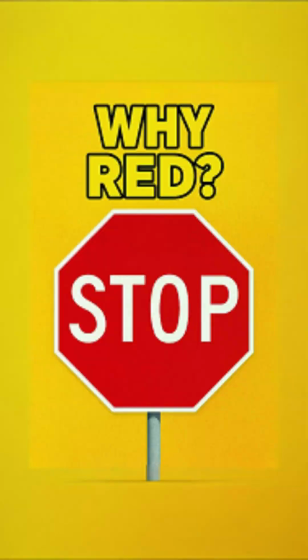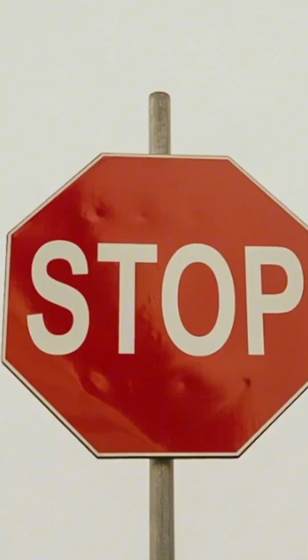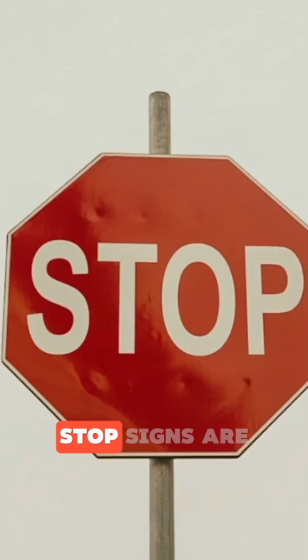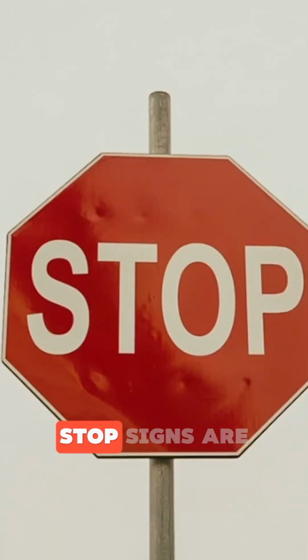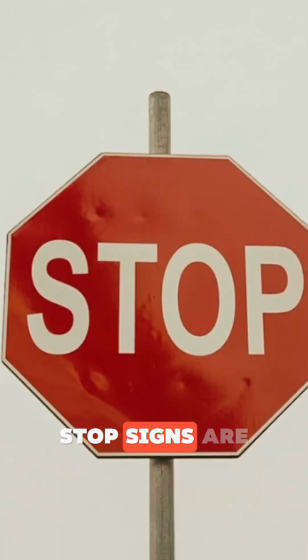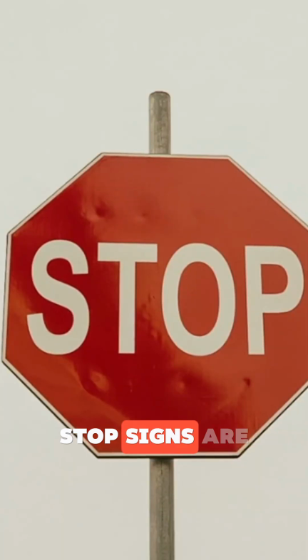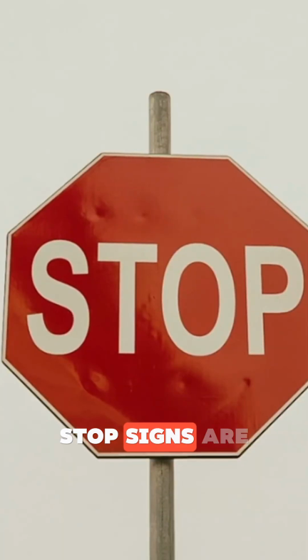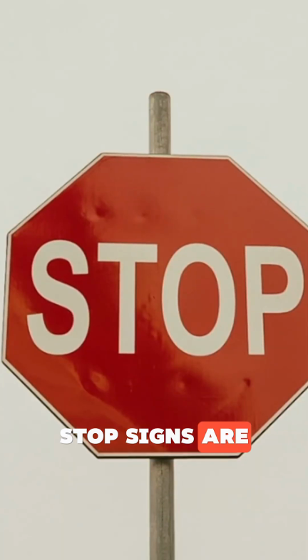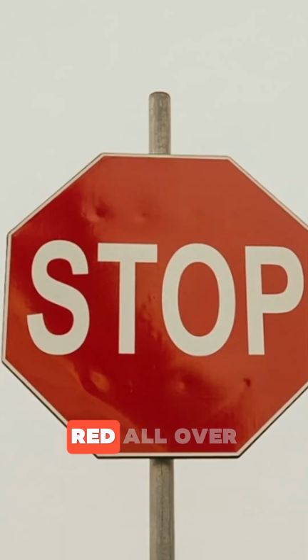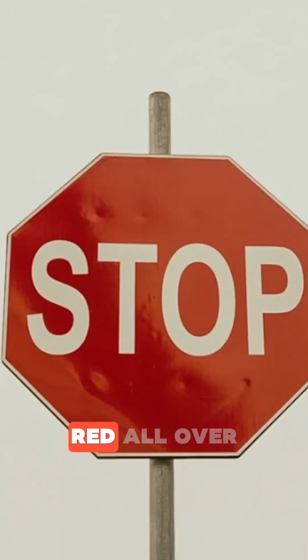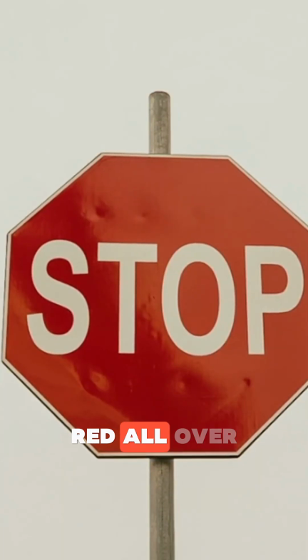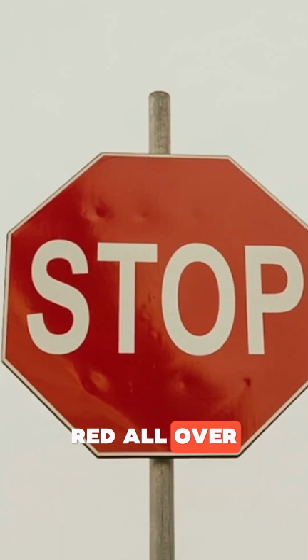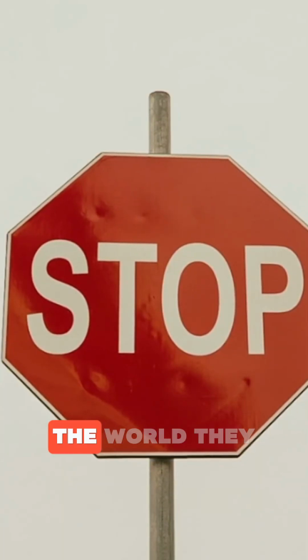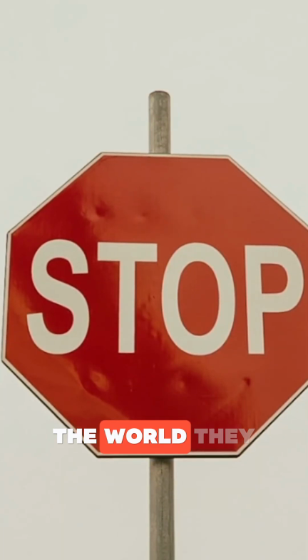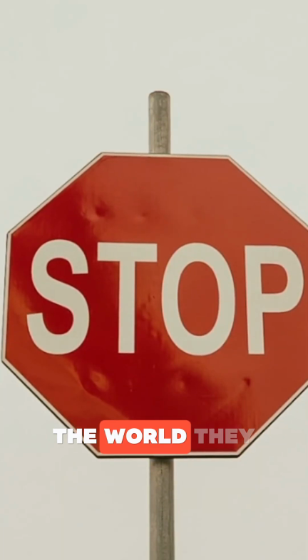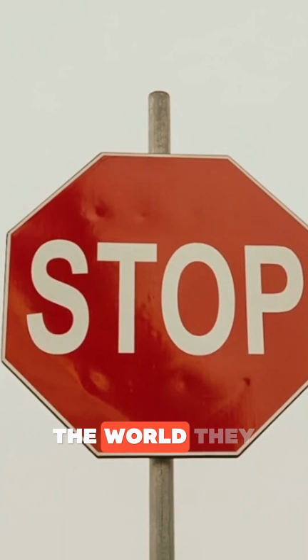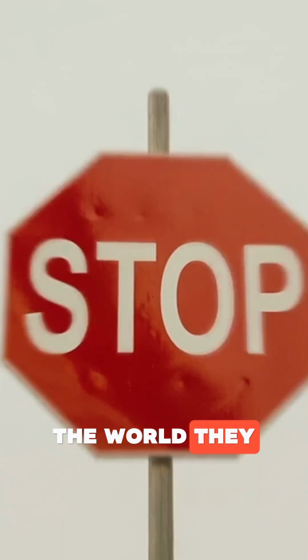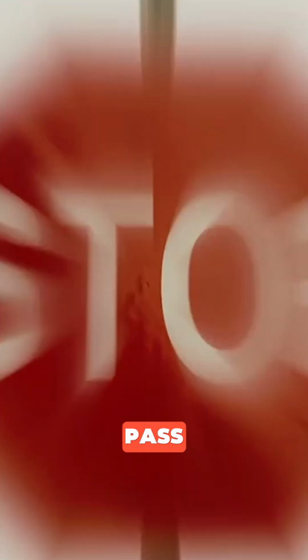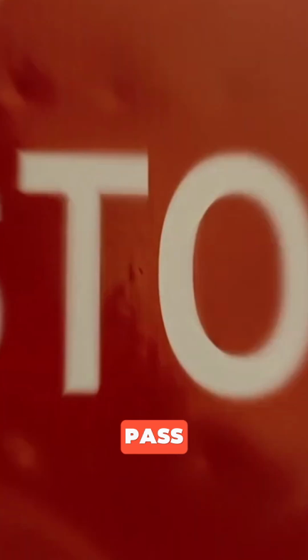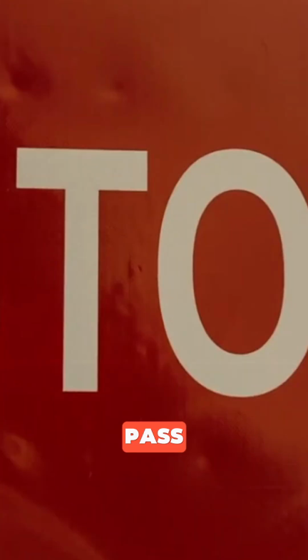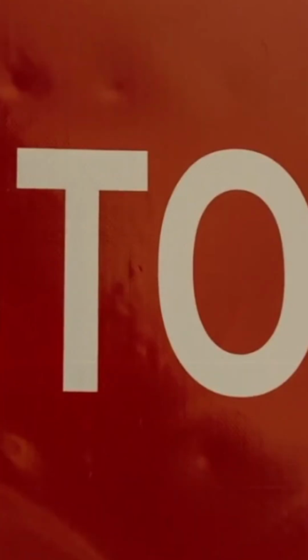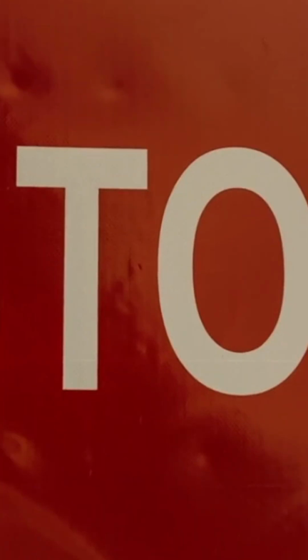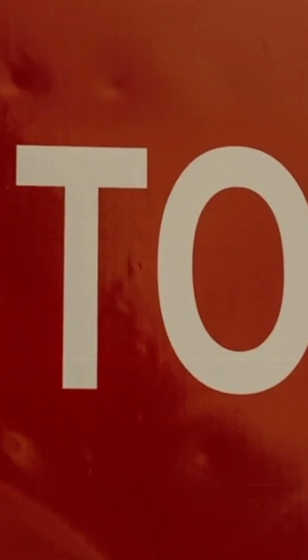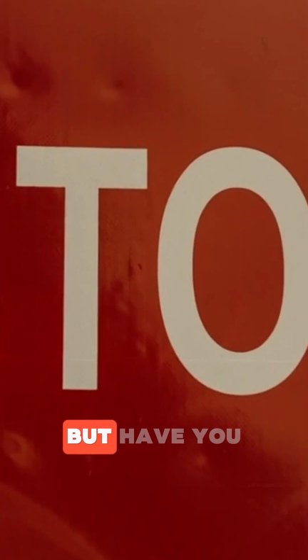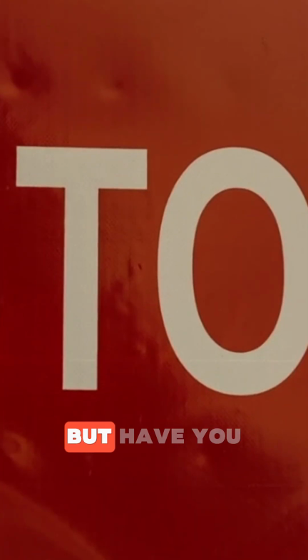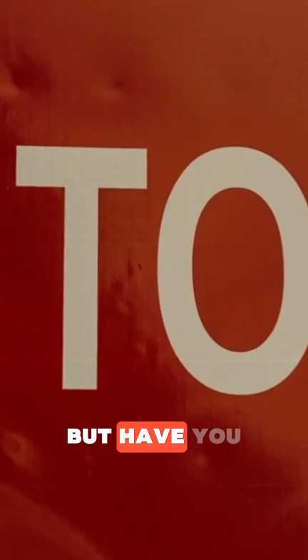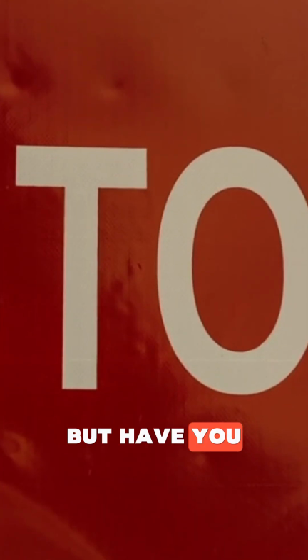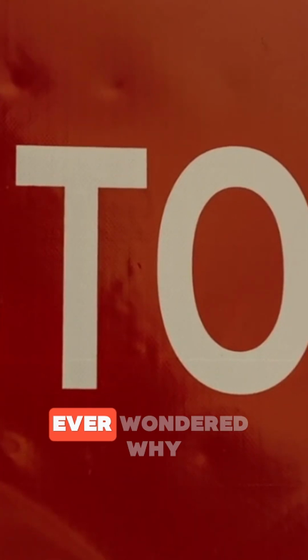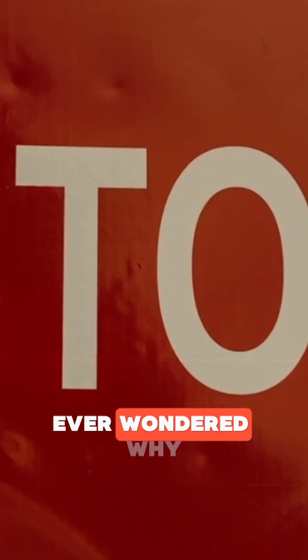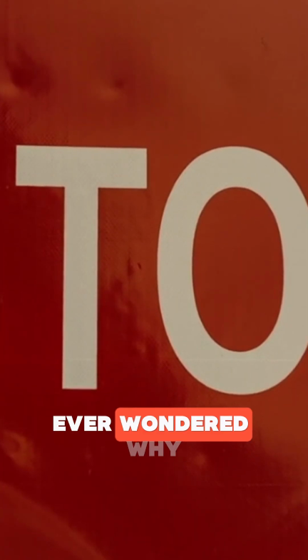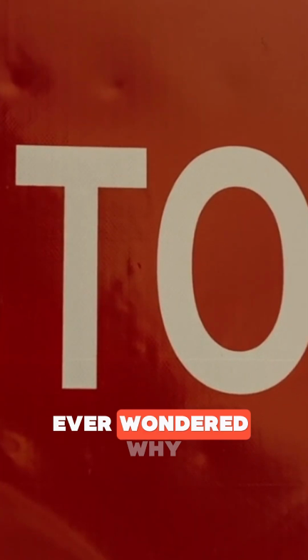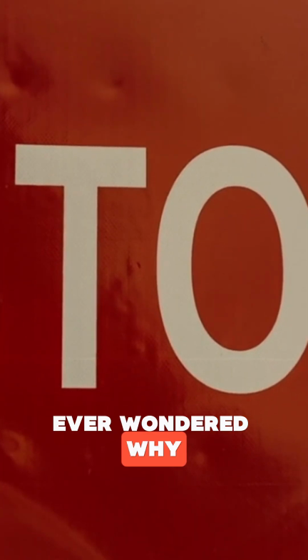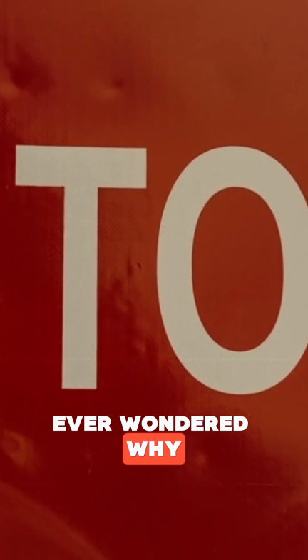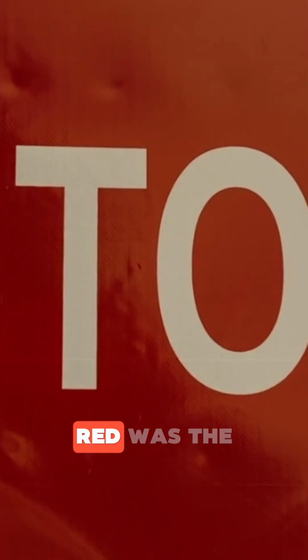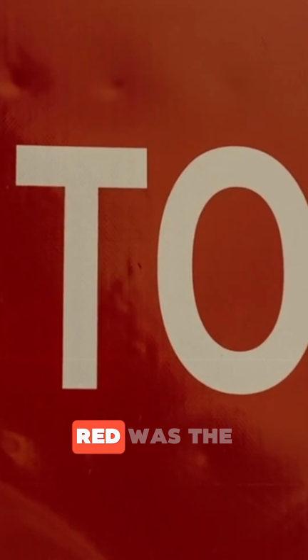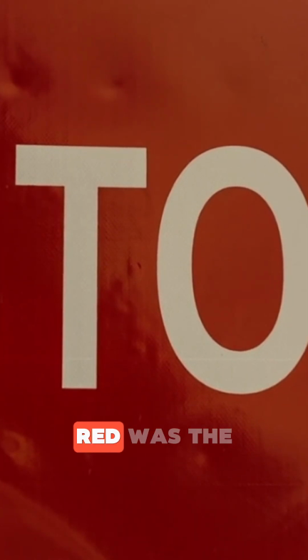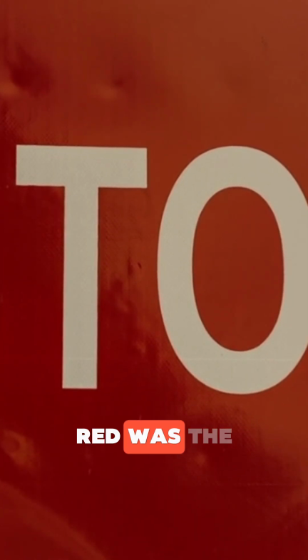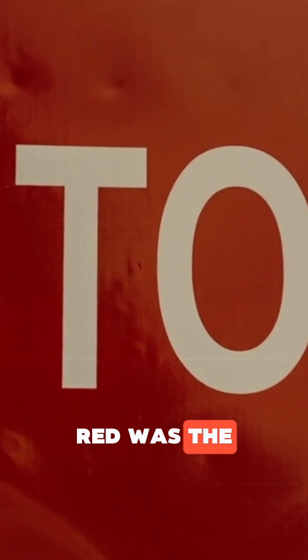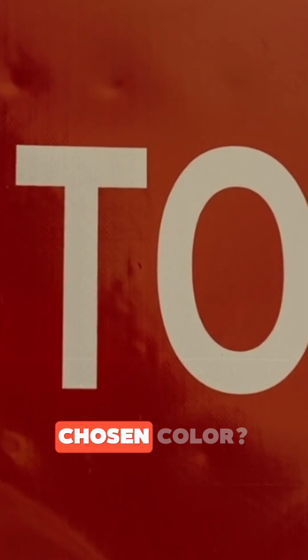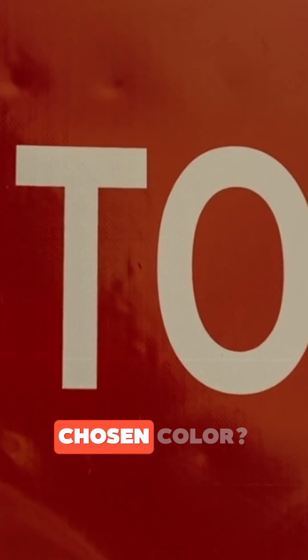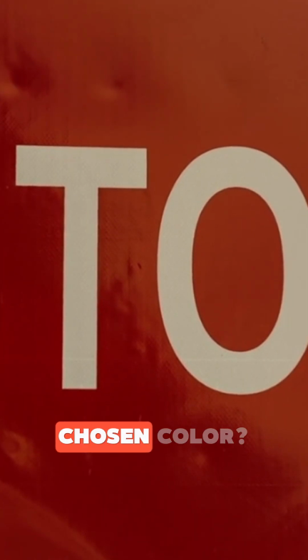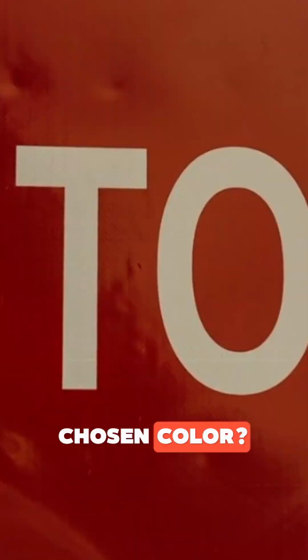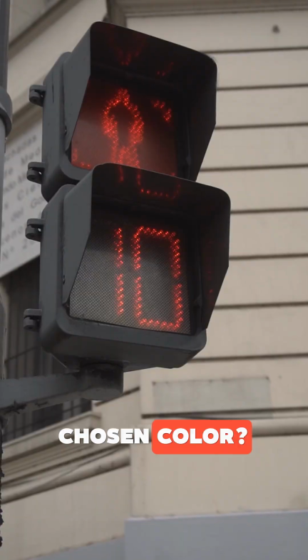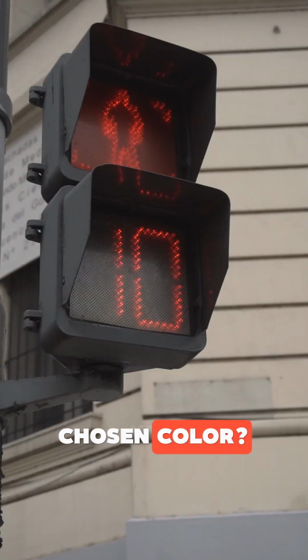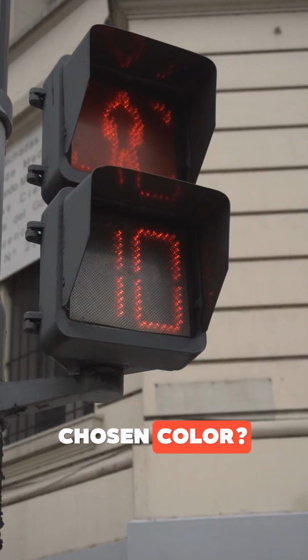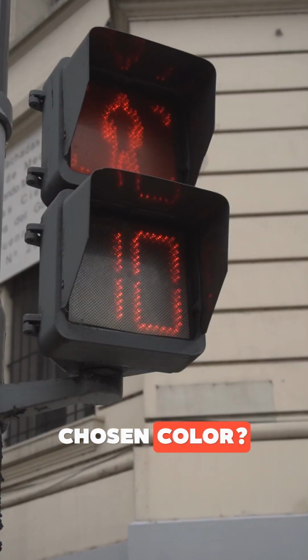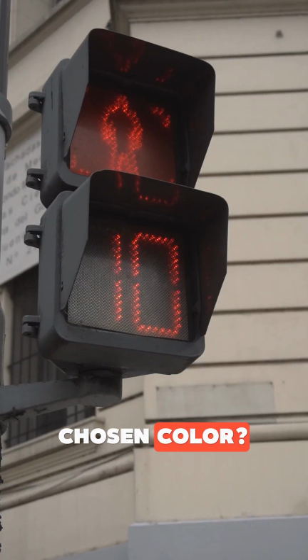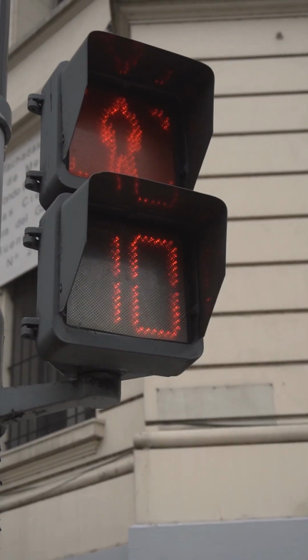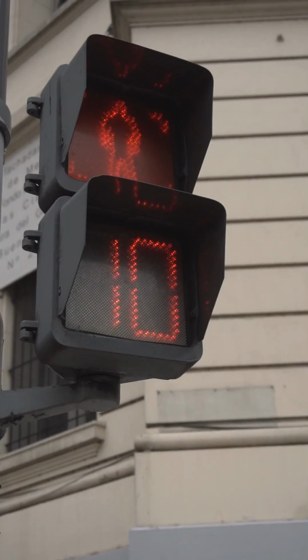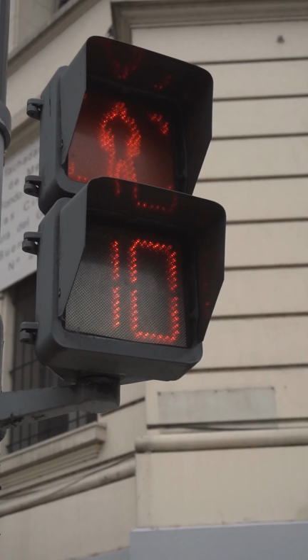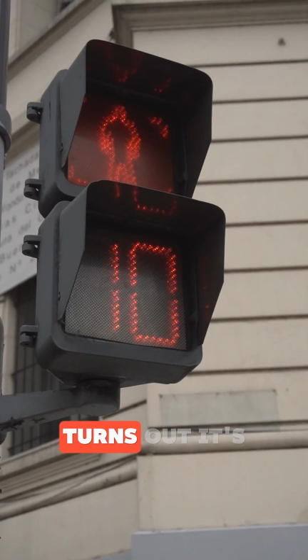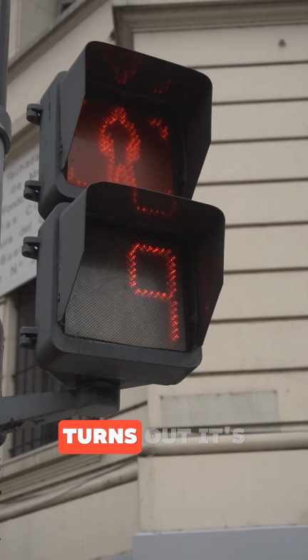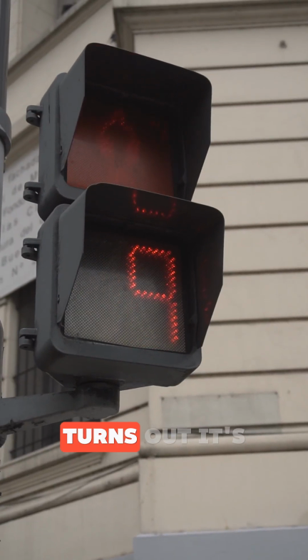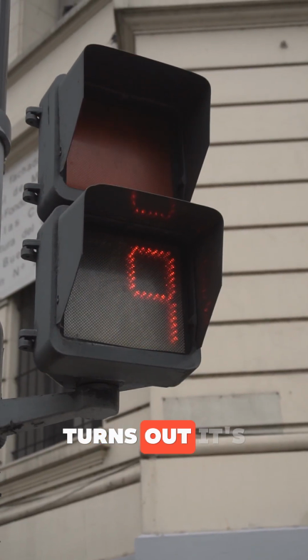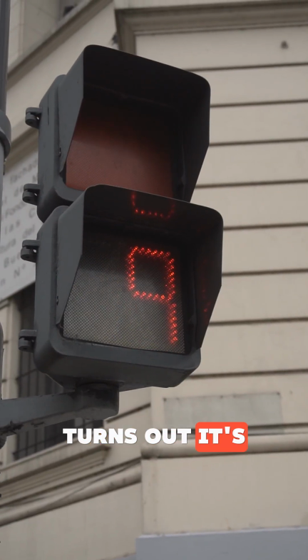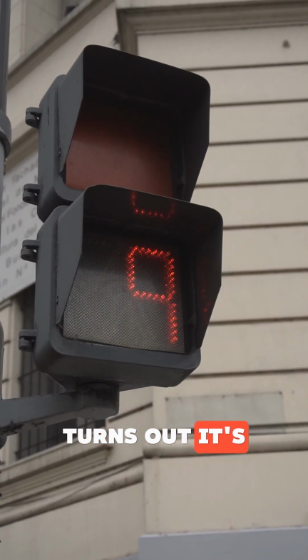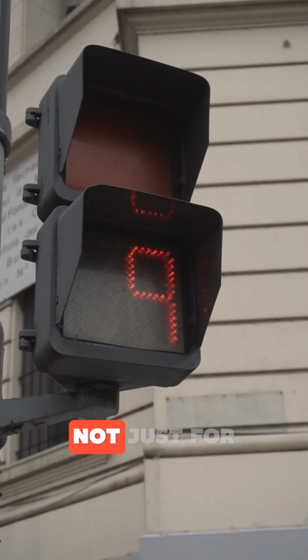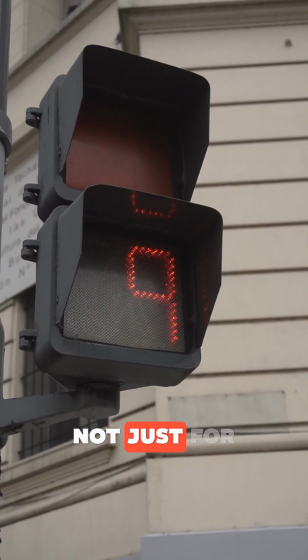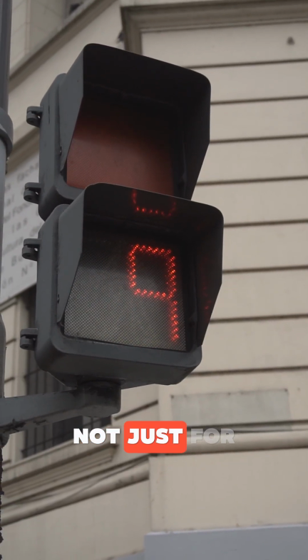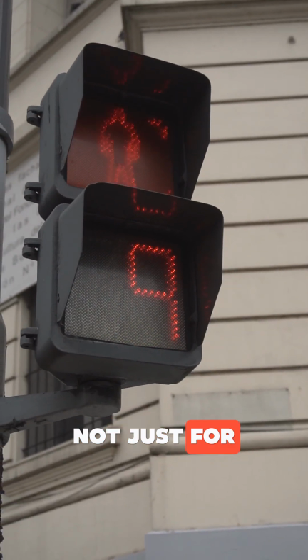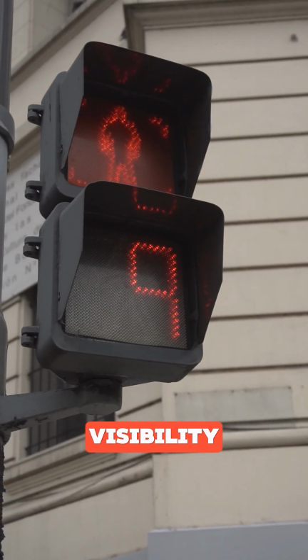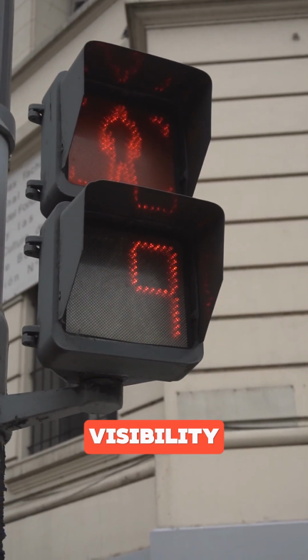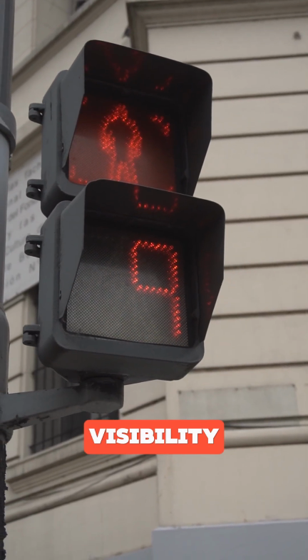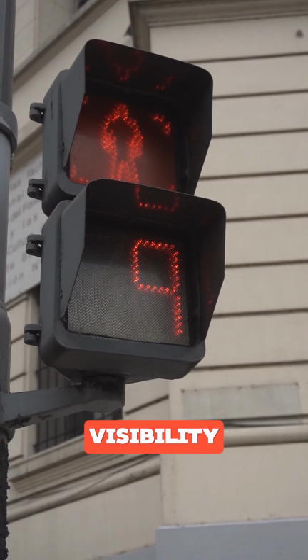Stop signs are red all over the world. But have you ever wondered why red was the chosen color? Turns out it's not just for visibility.